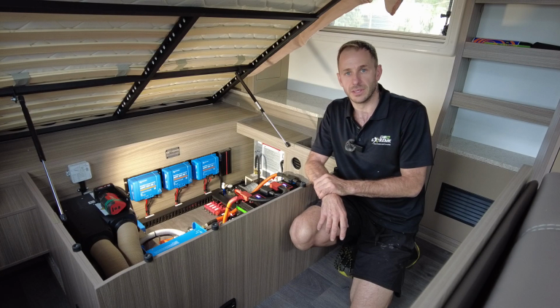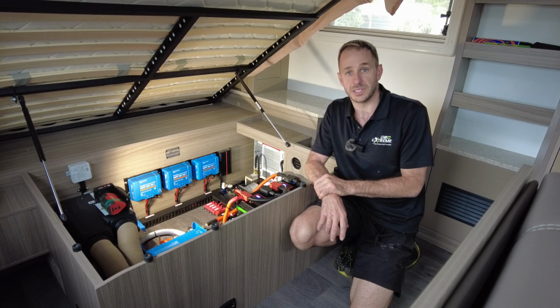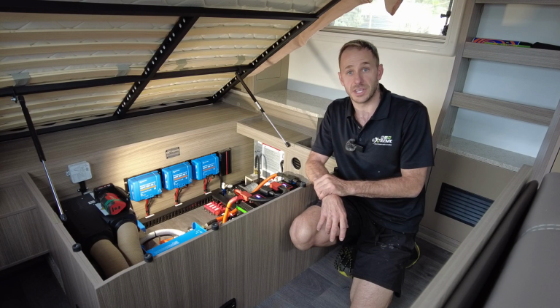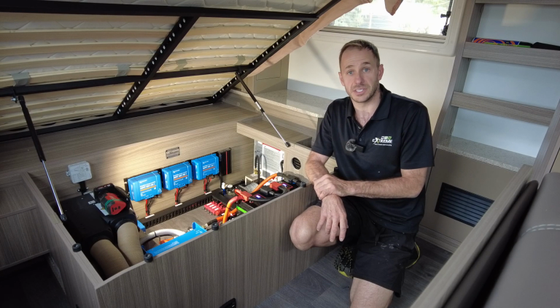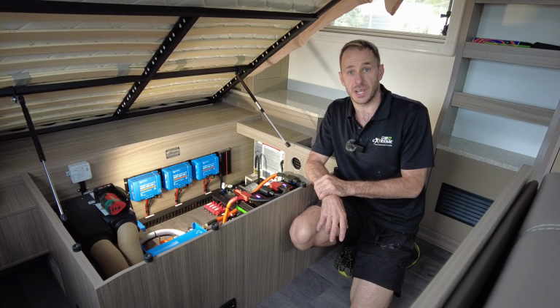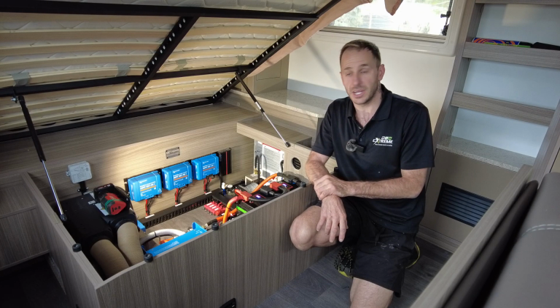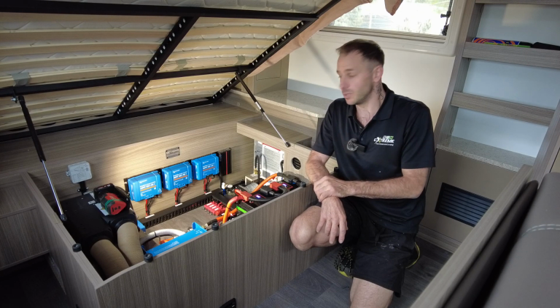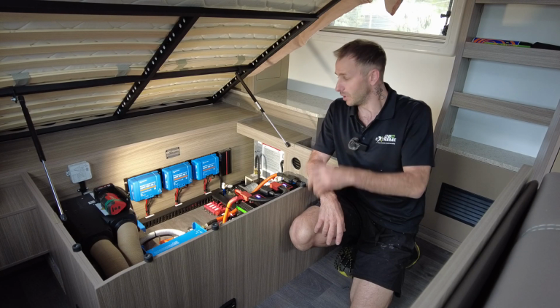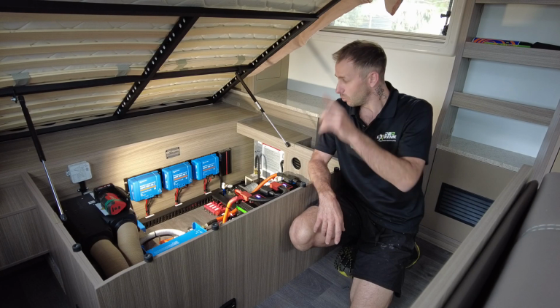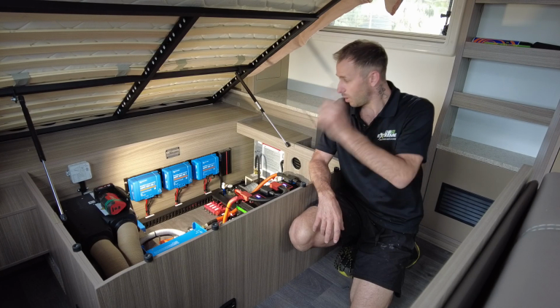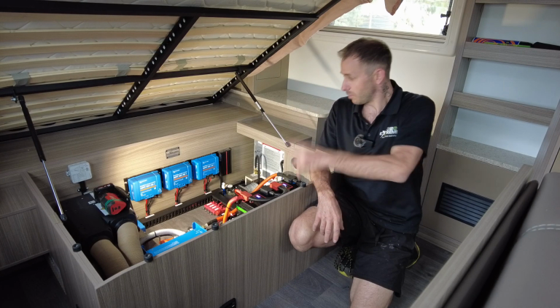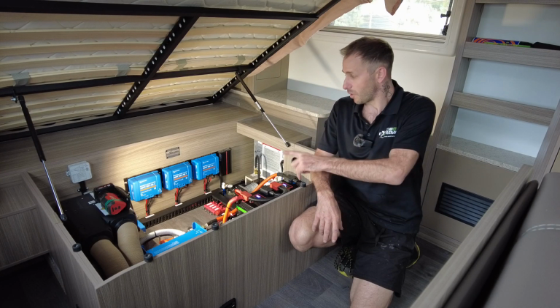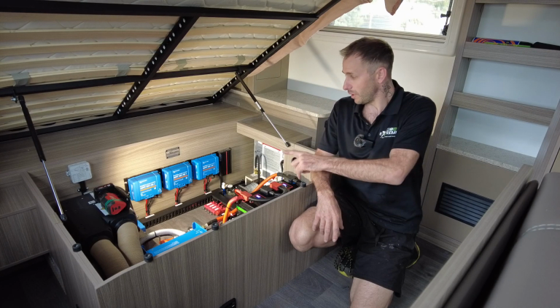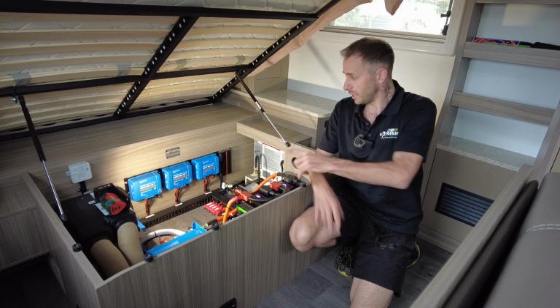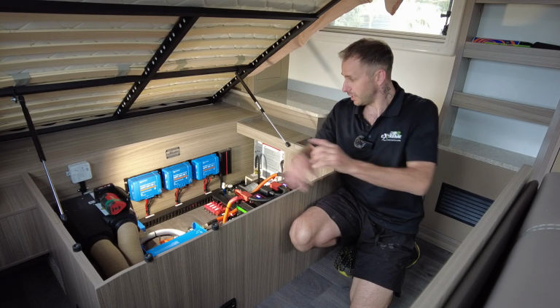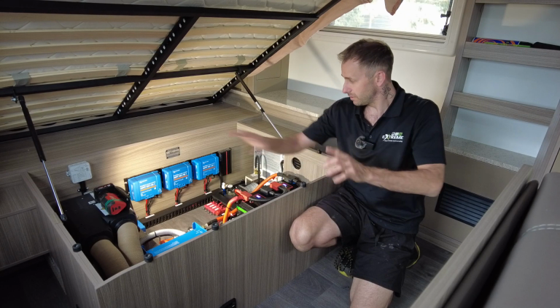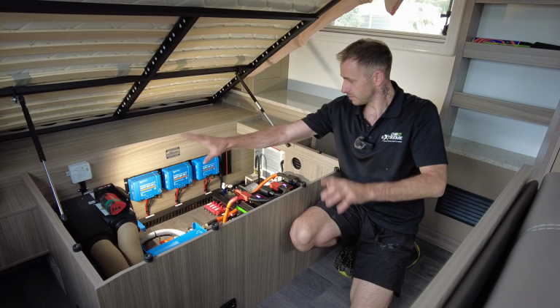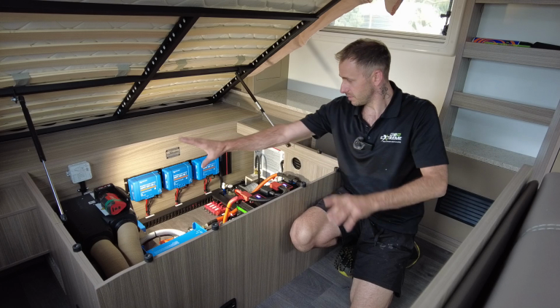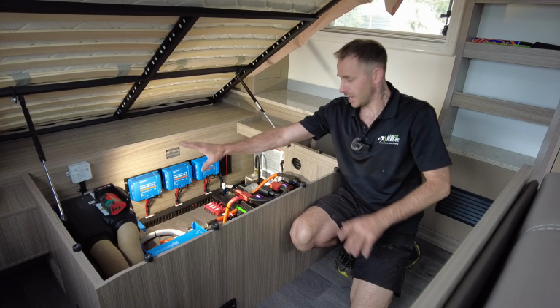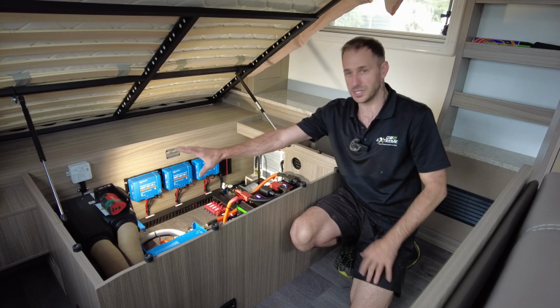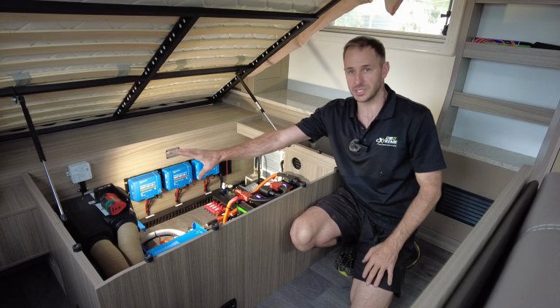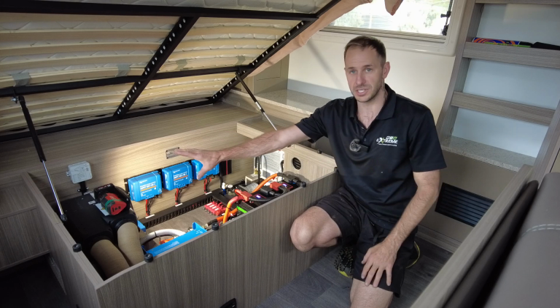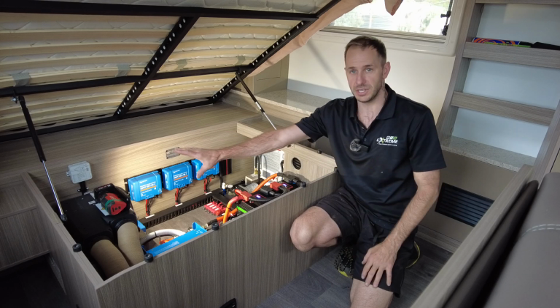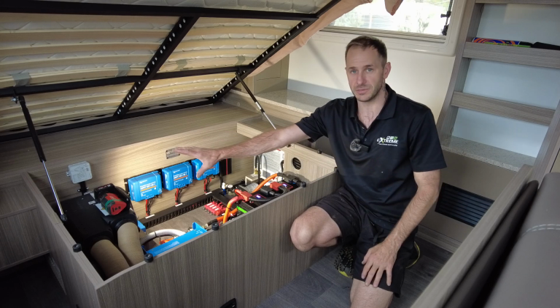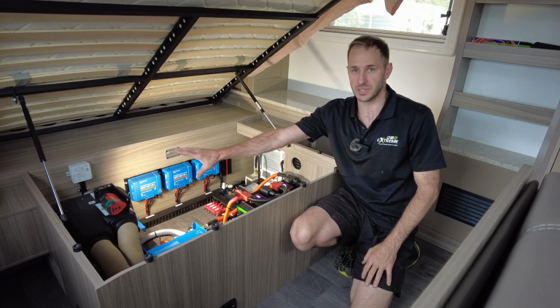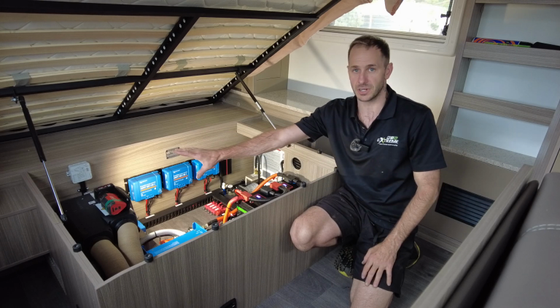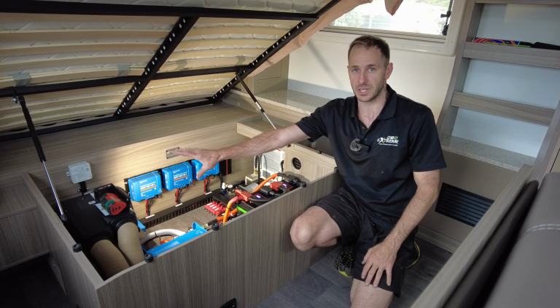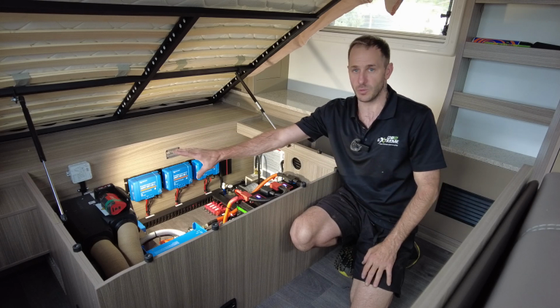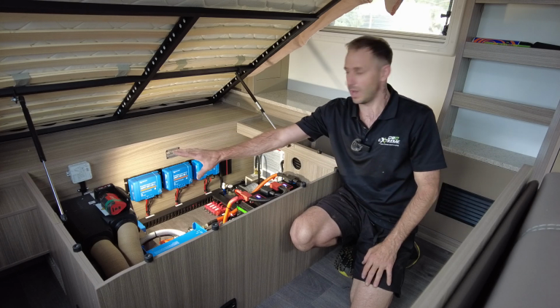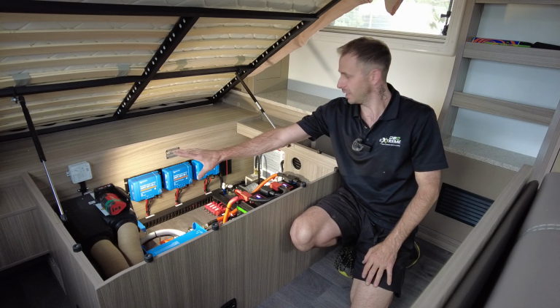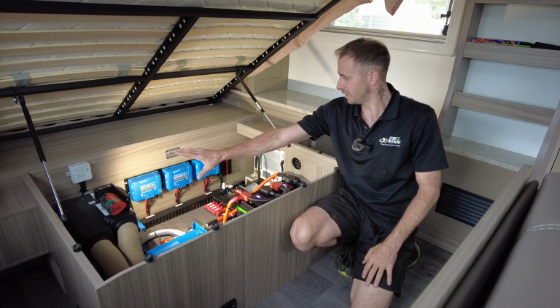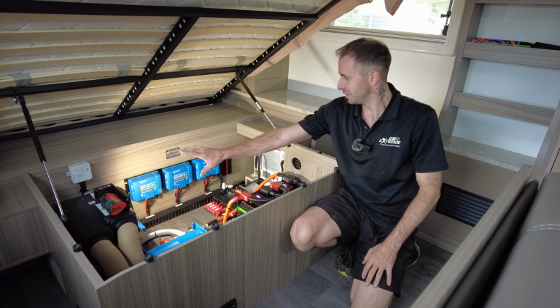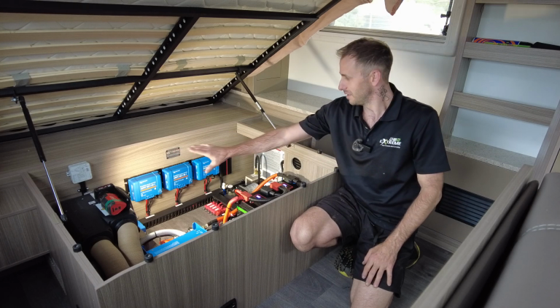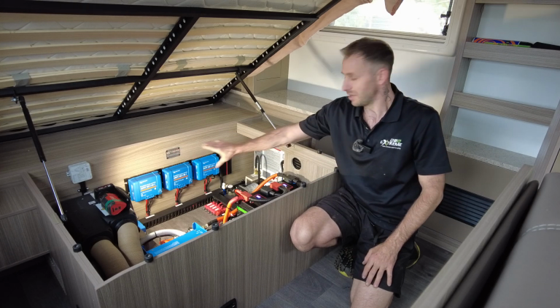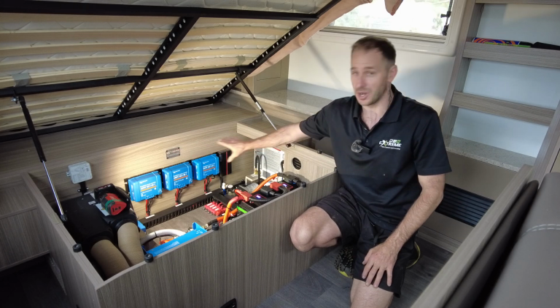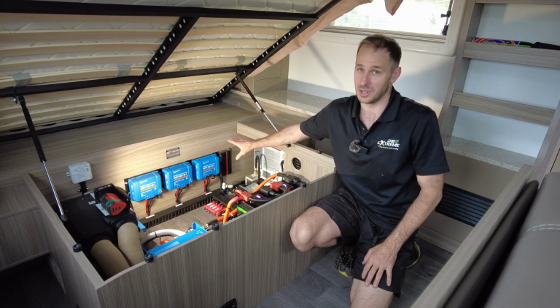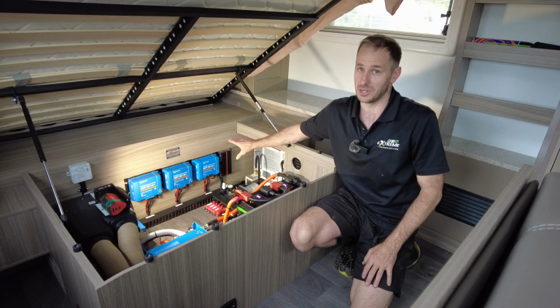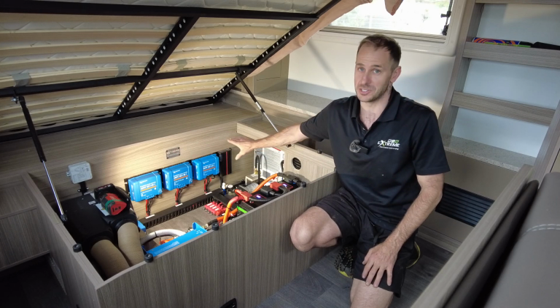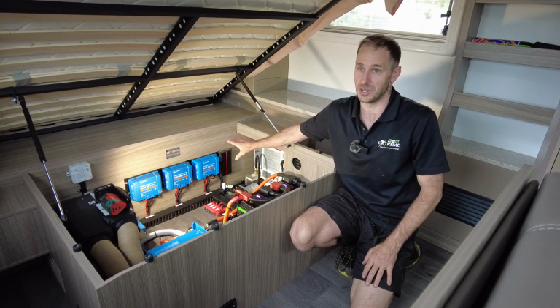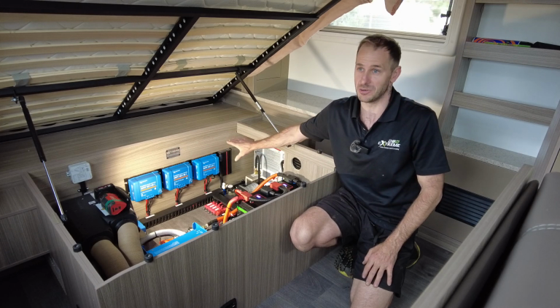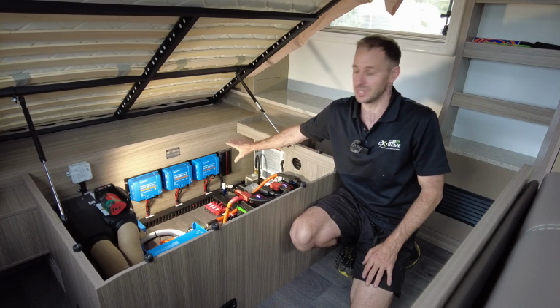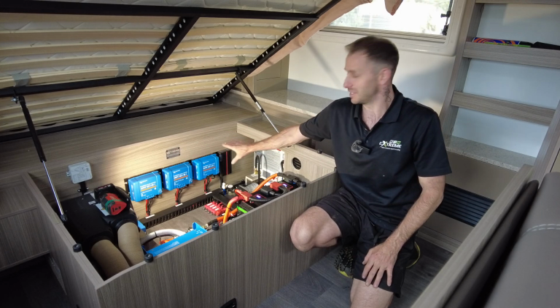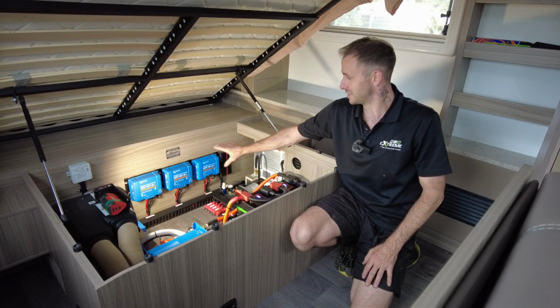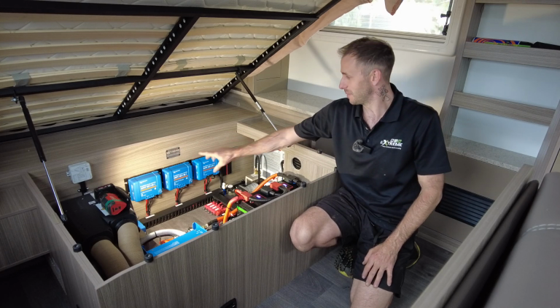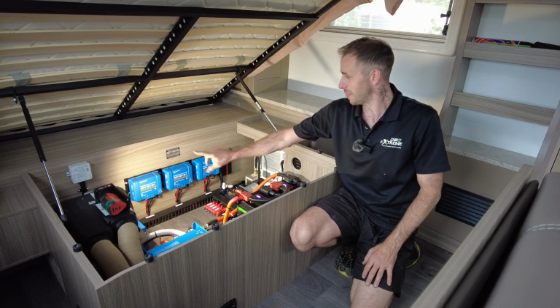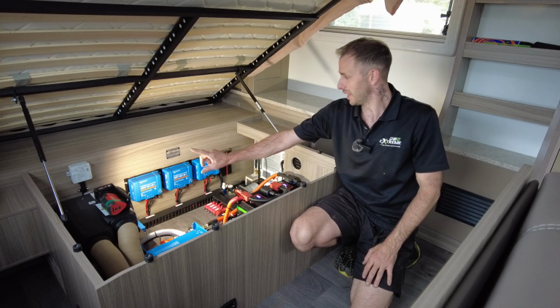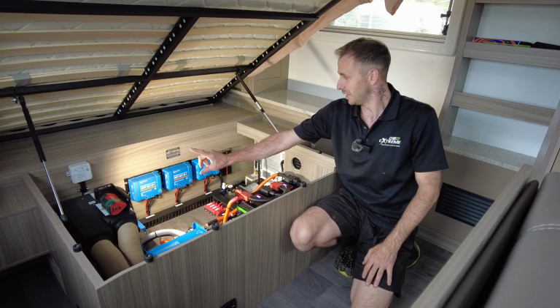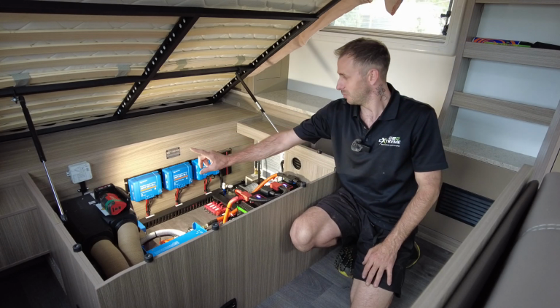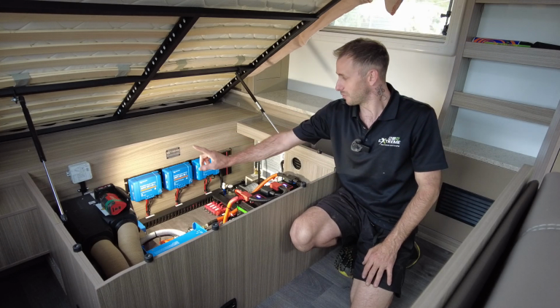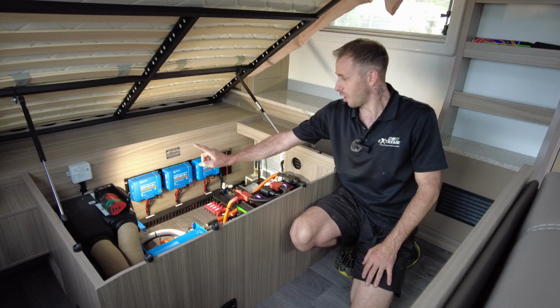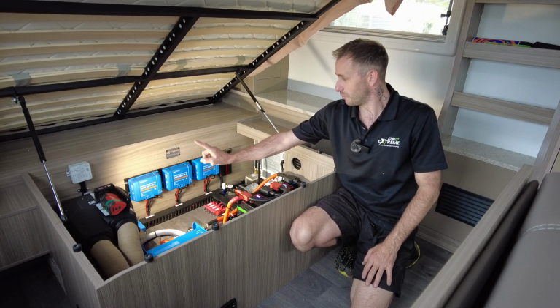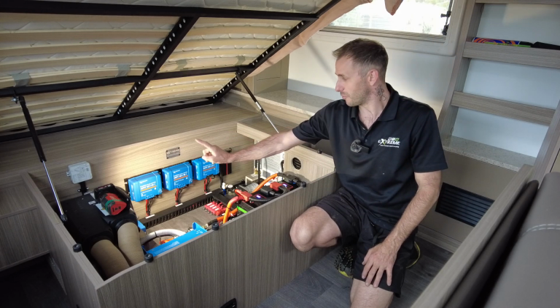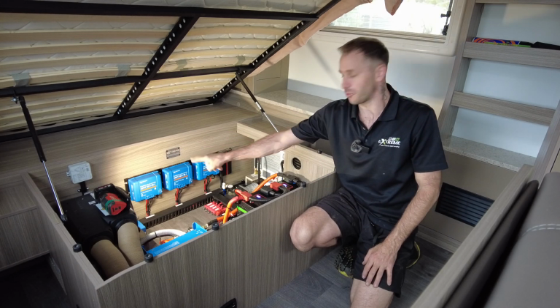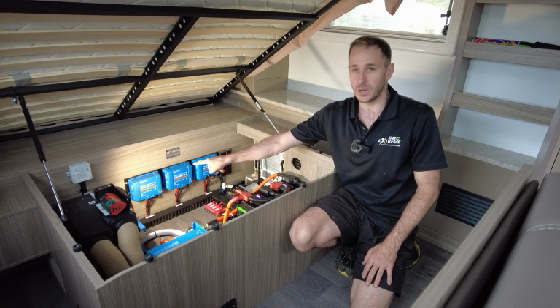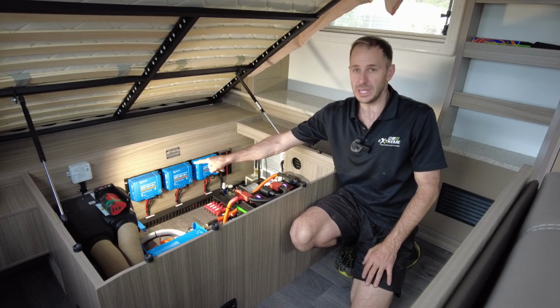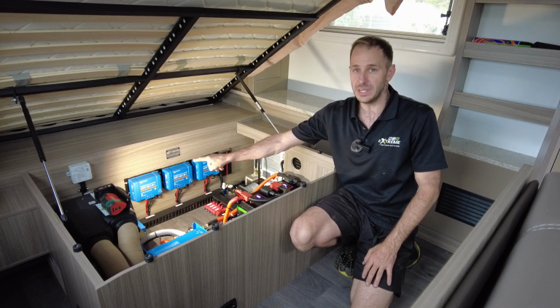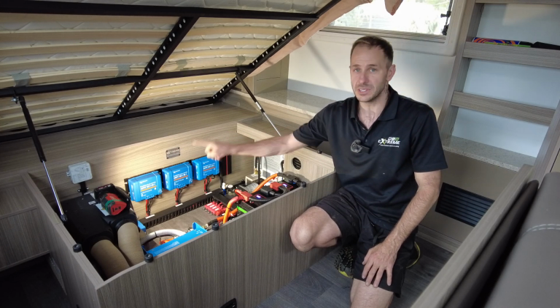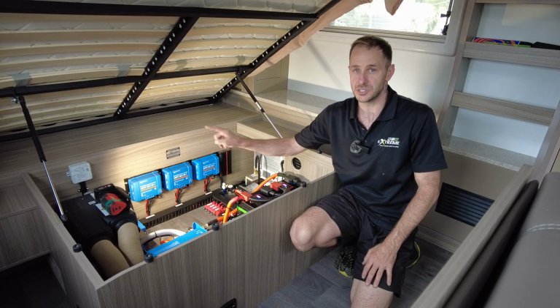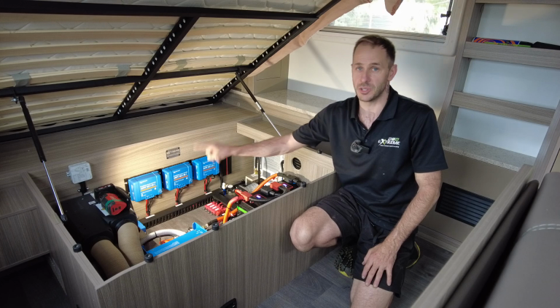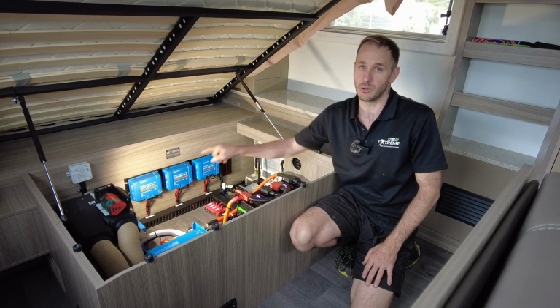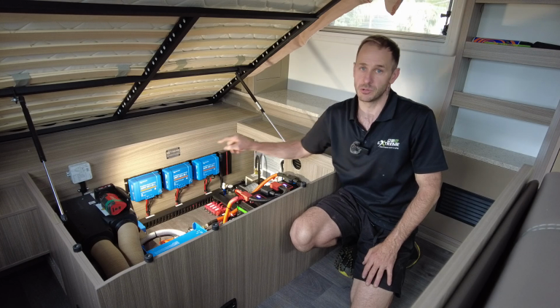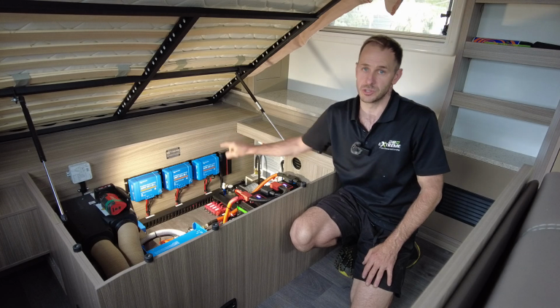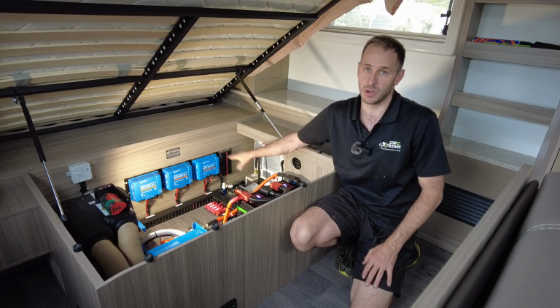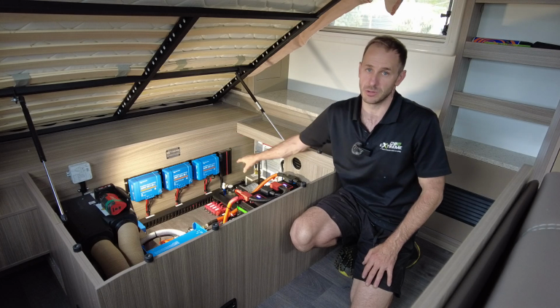Let's get stuck into it. What we've got here, as you can see — if it's not a giveaway — I've got a lot of solar on this. We've gone for three solar controllers.